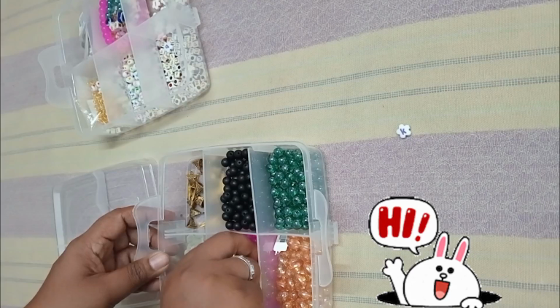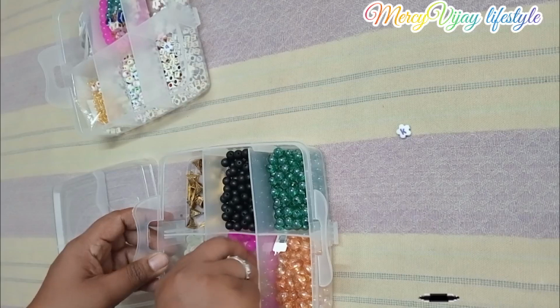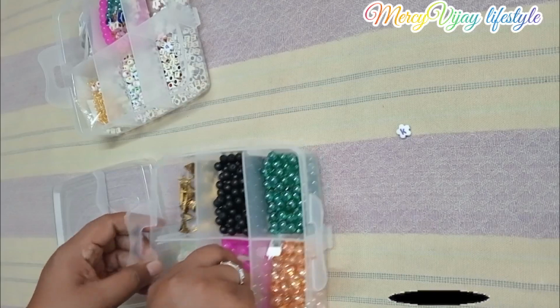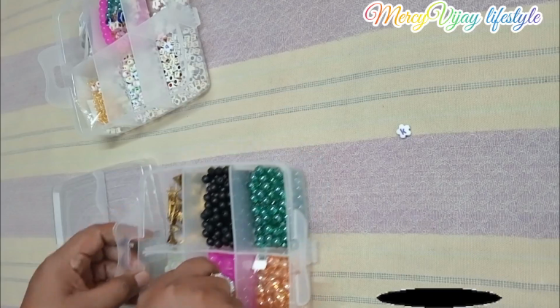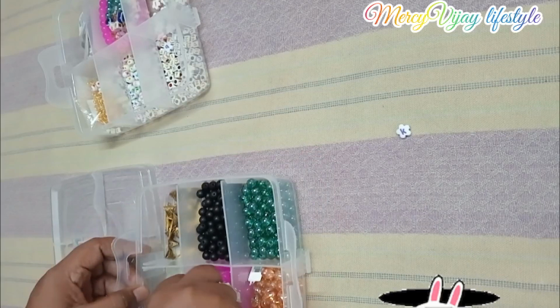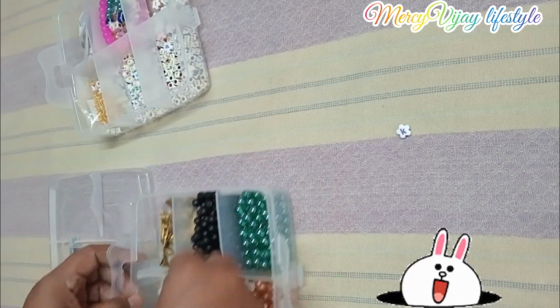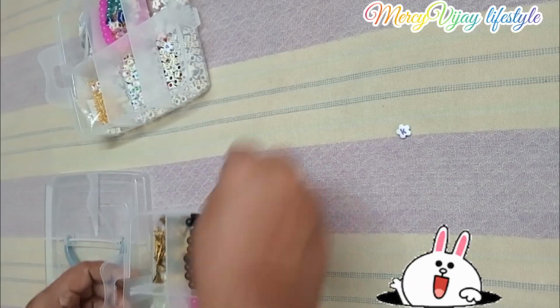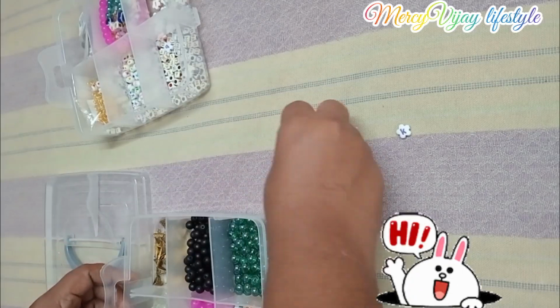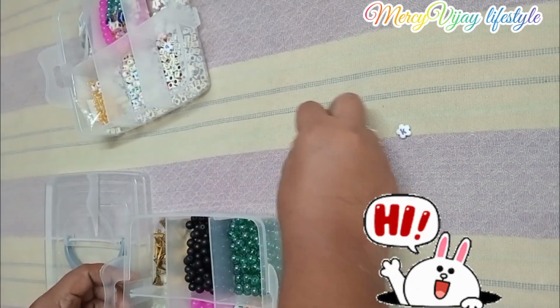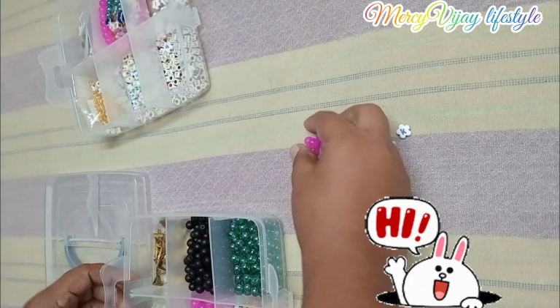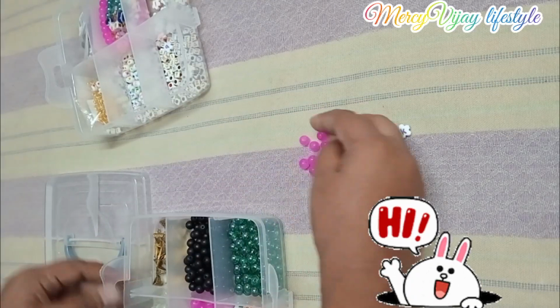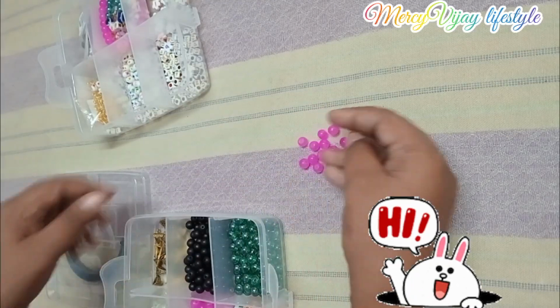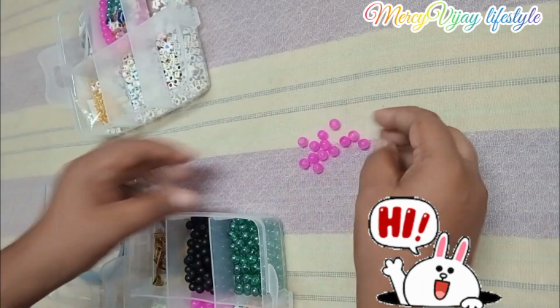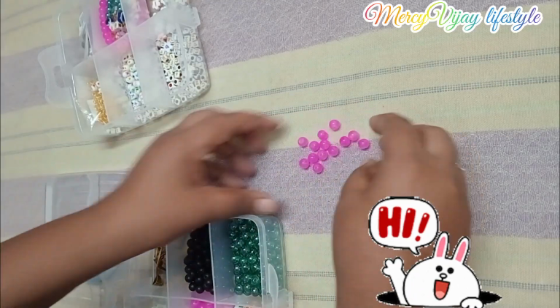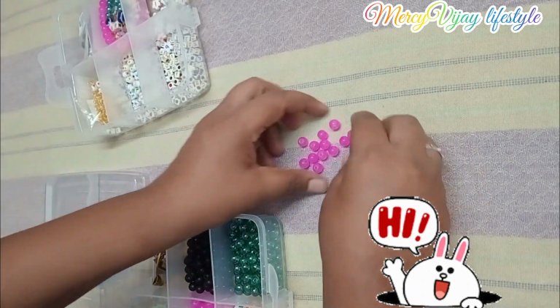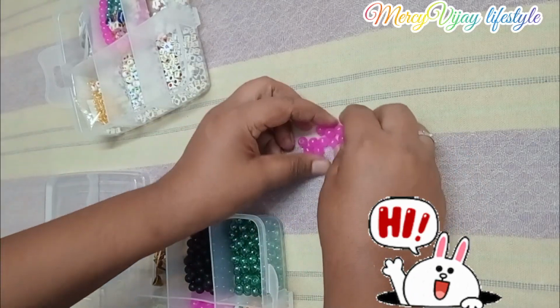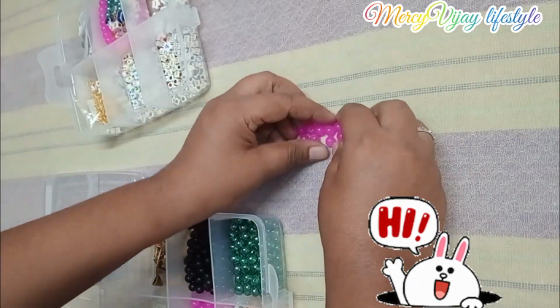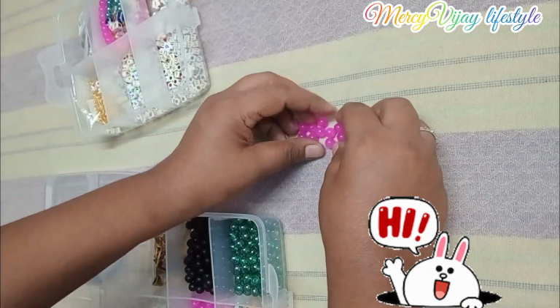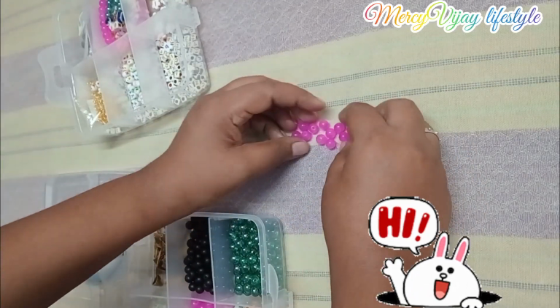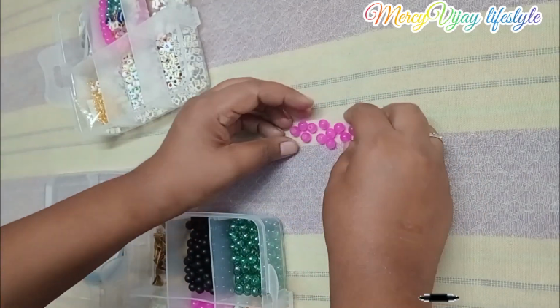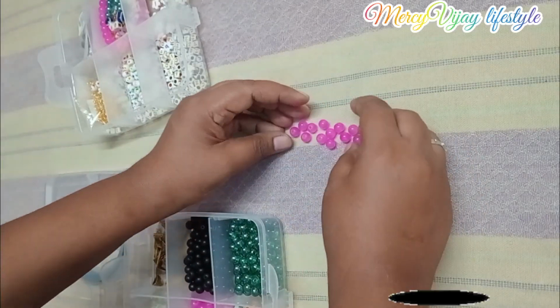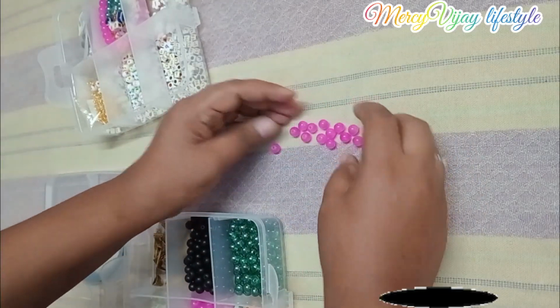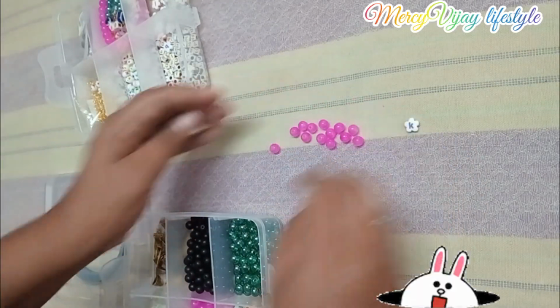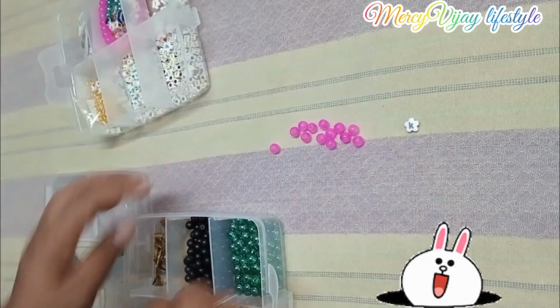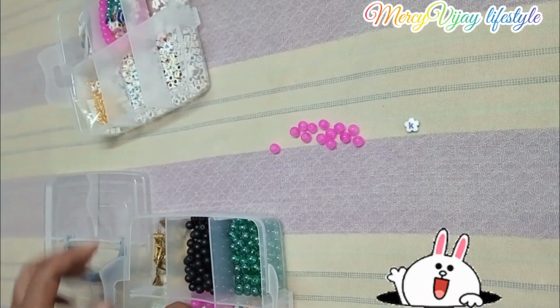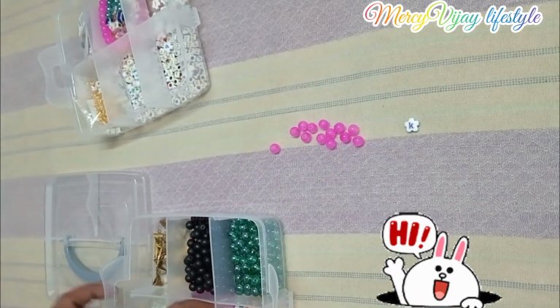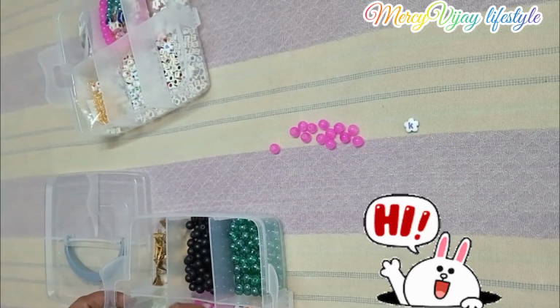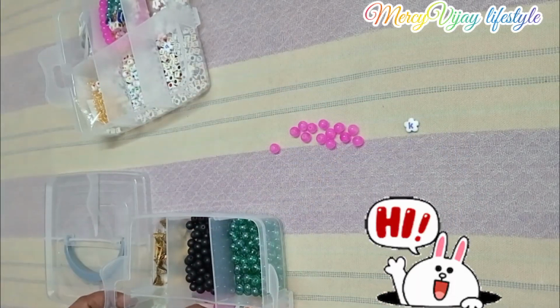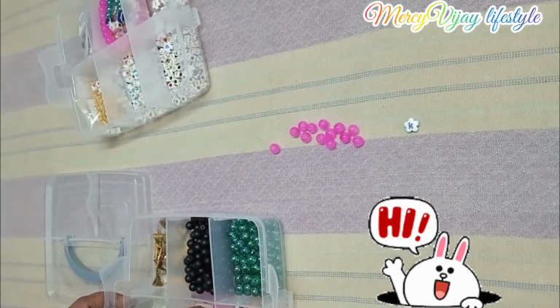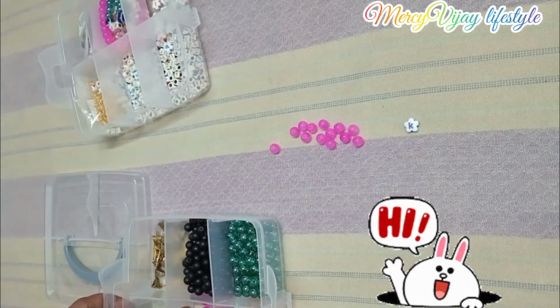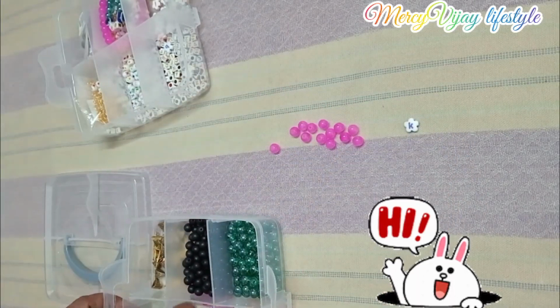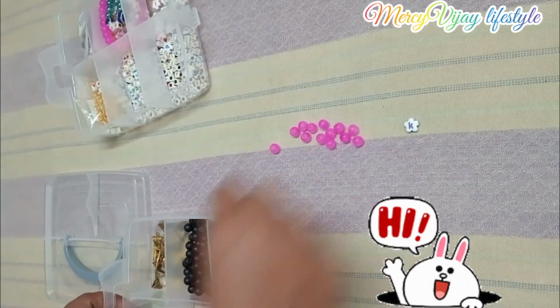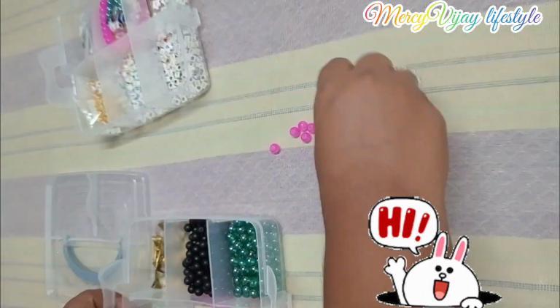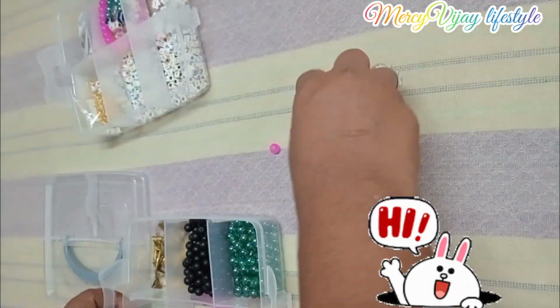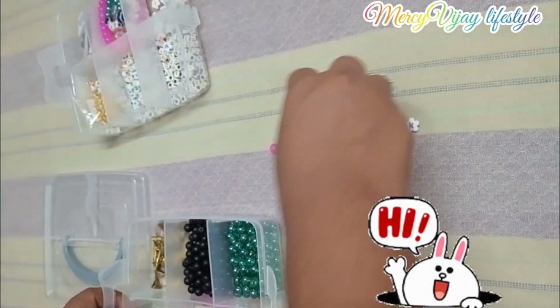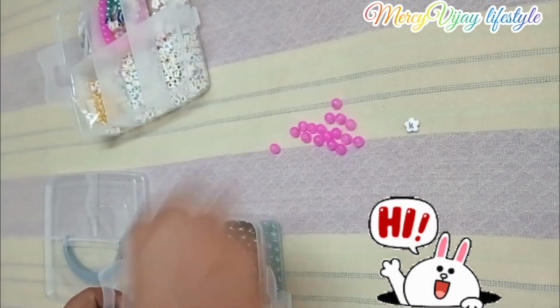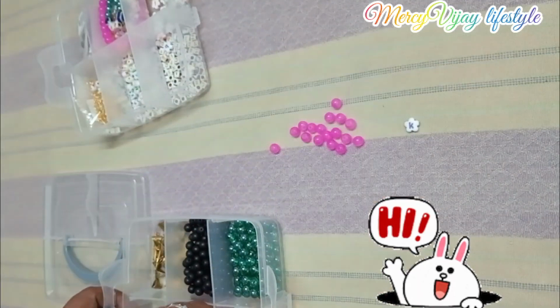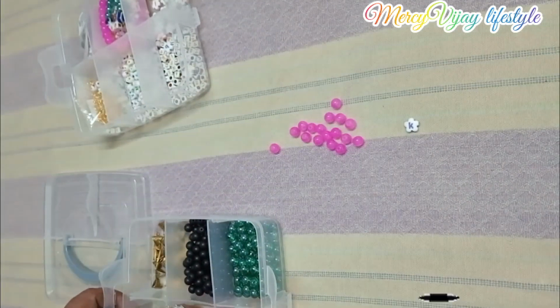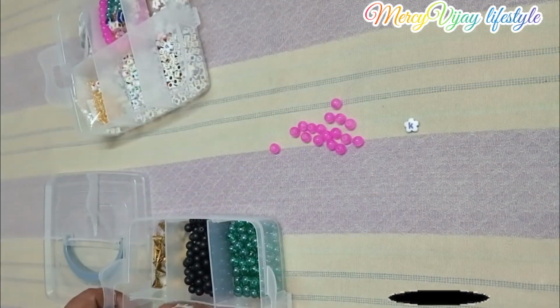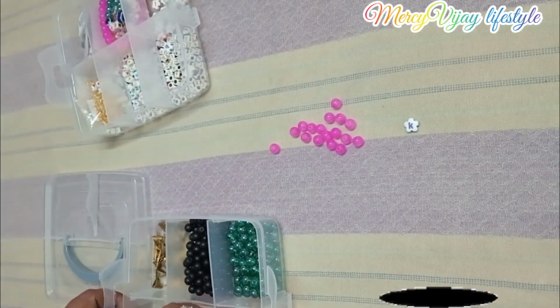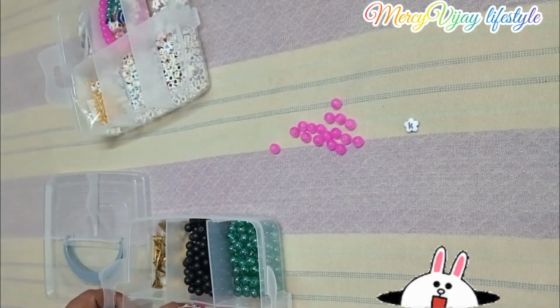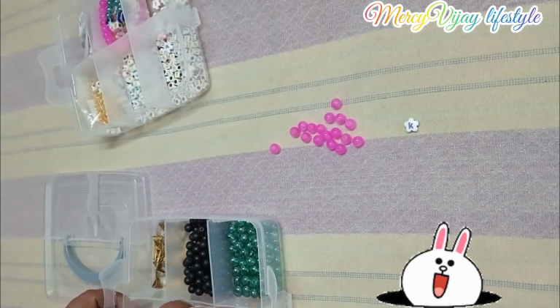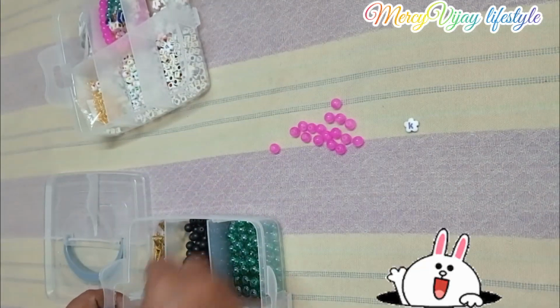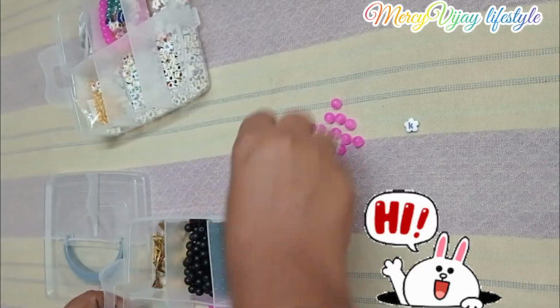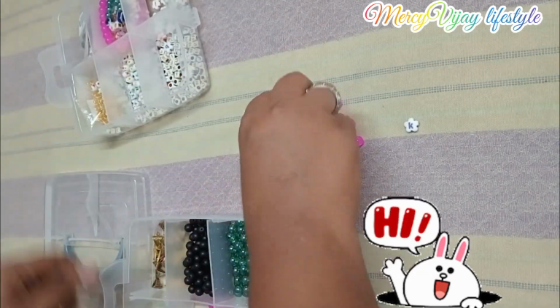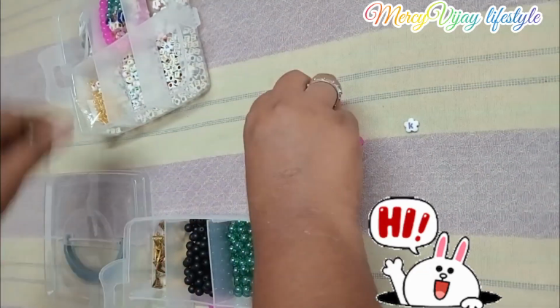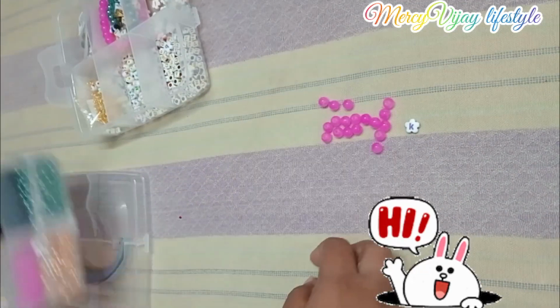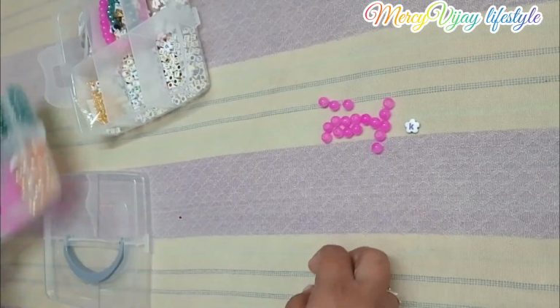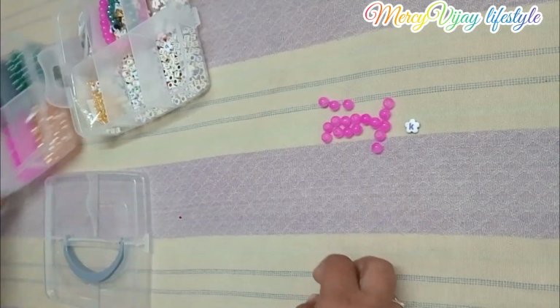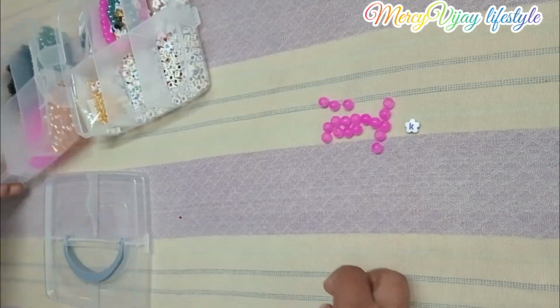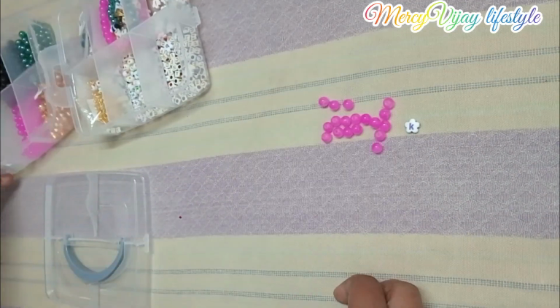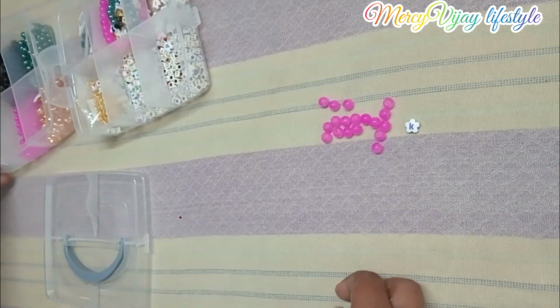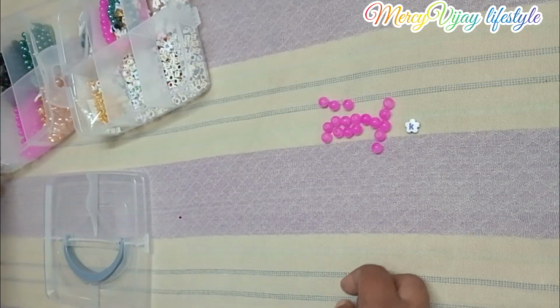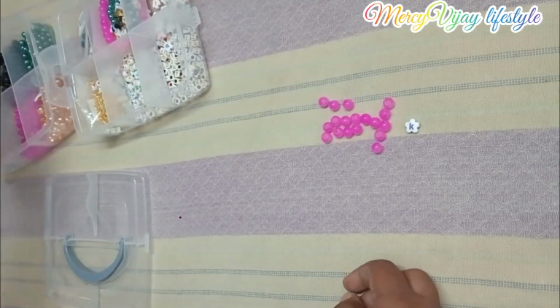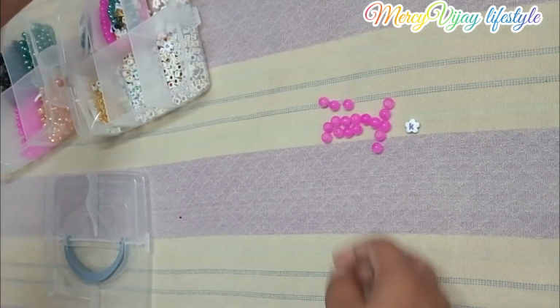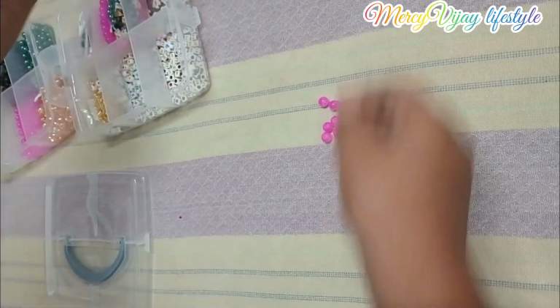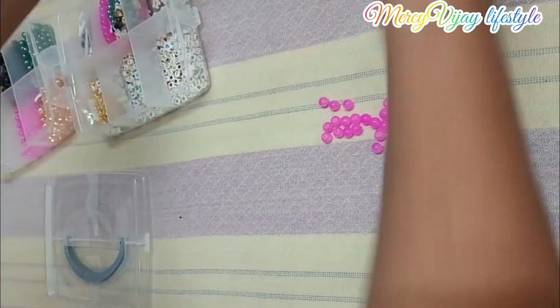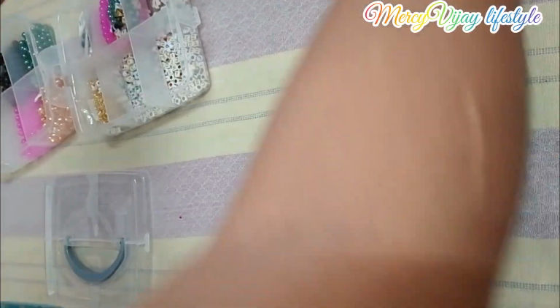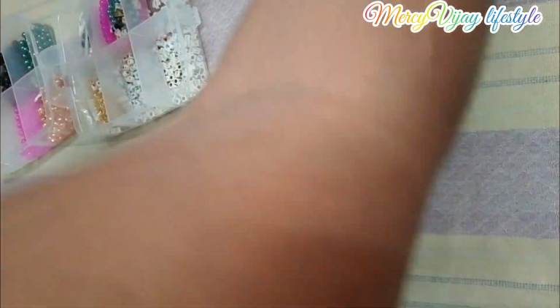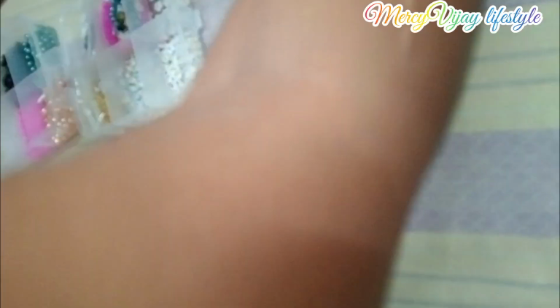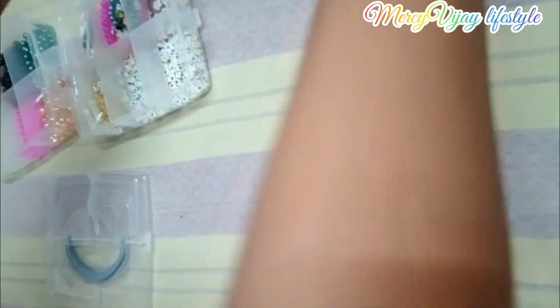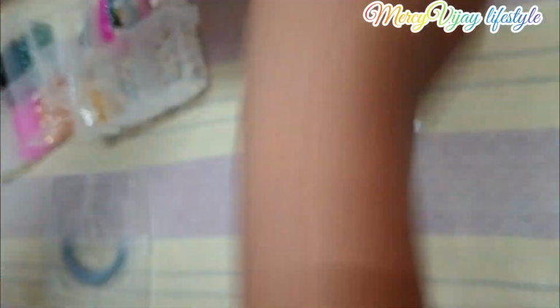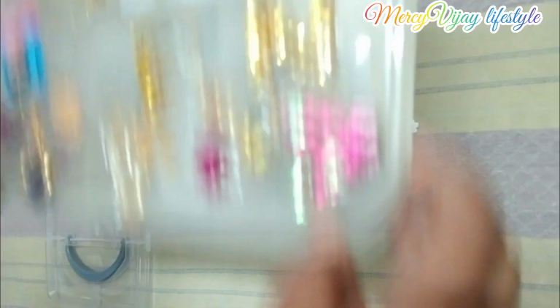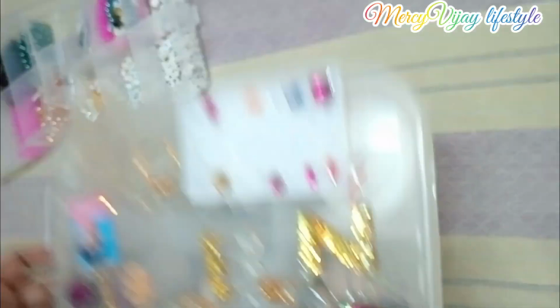Hi friends, welcome back. Today, we will use a bead bracelet.